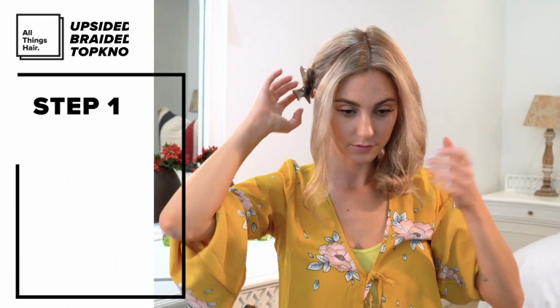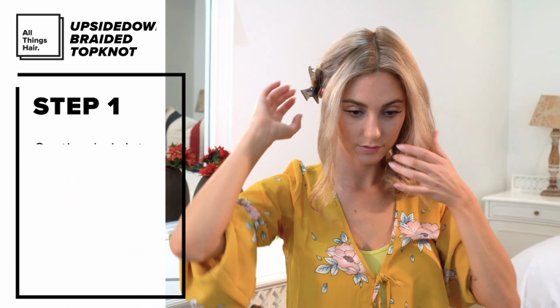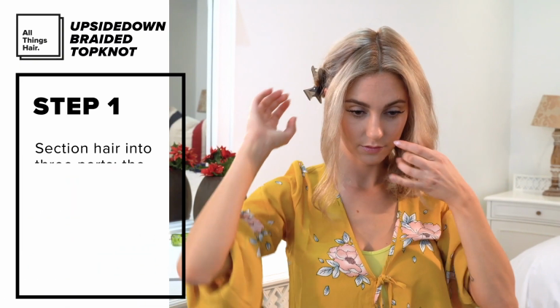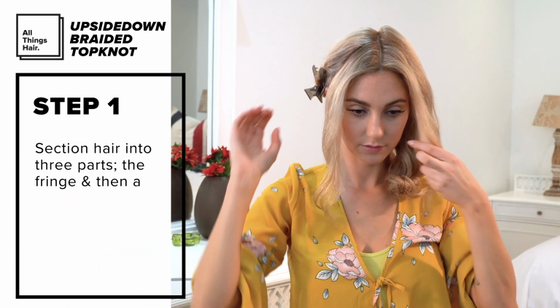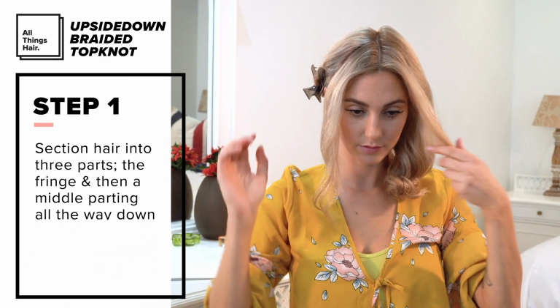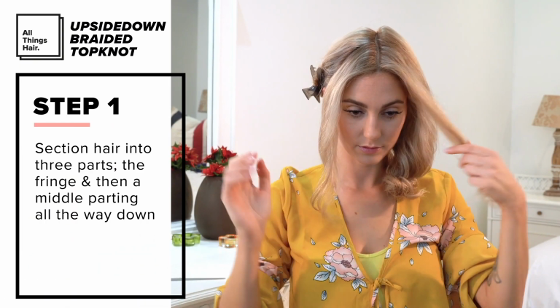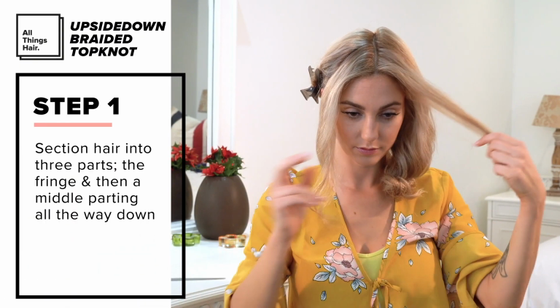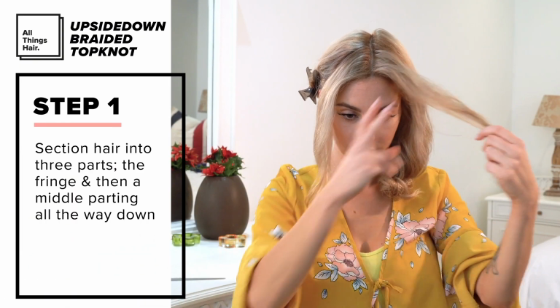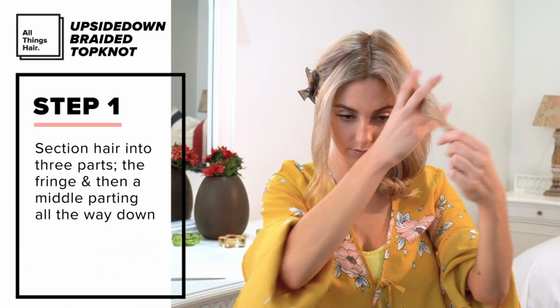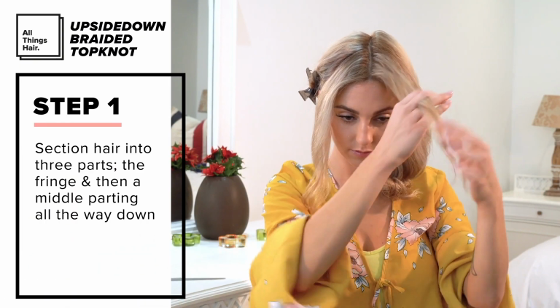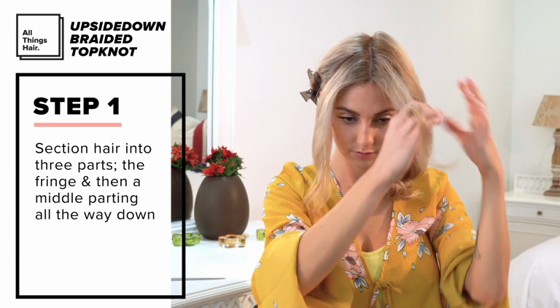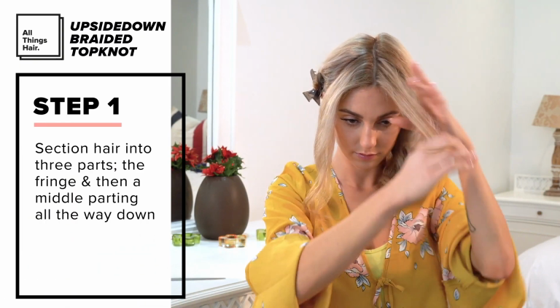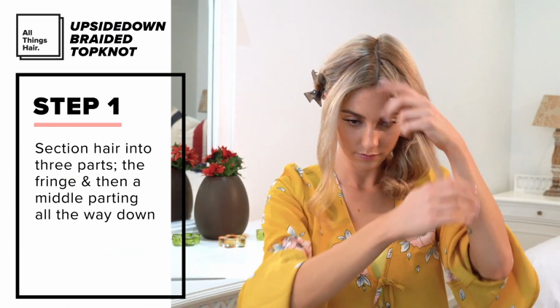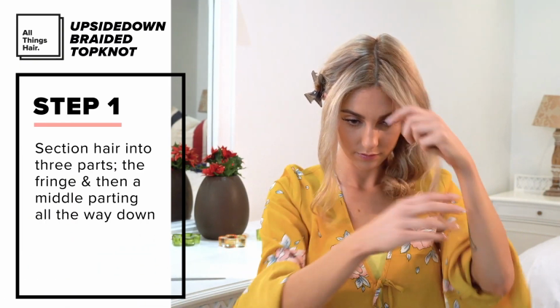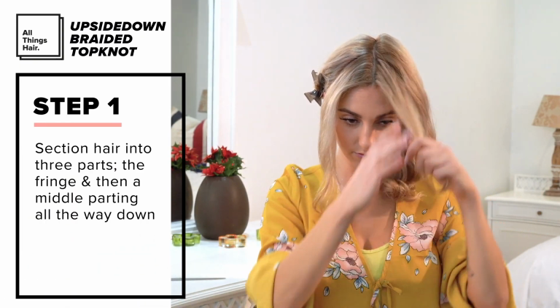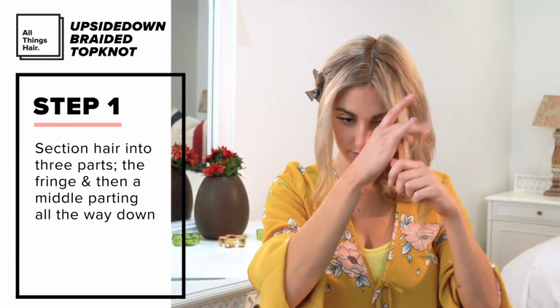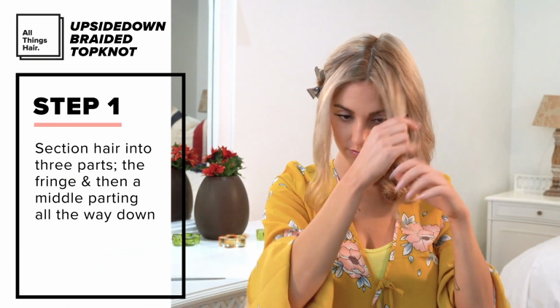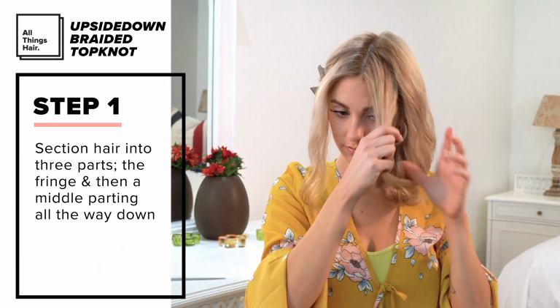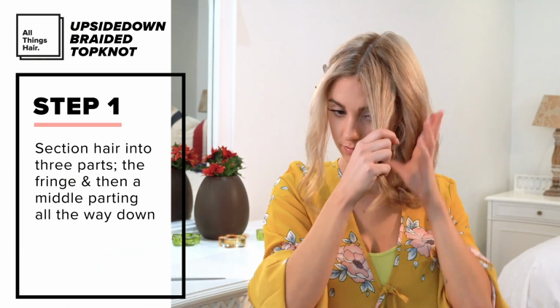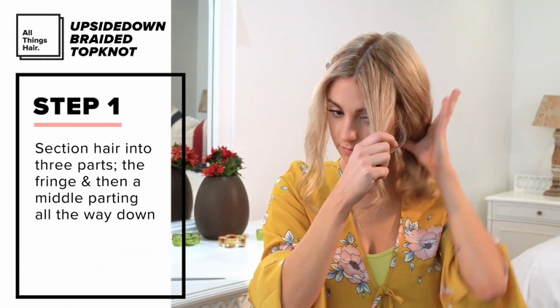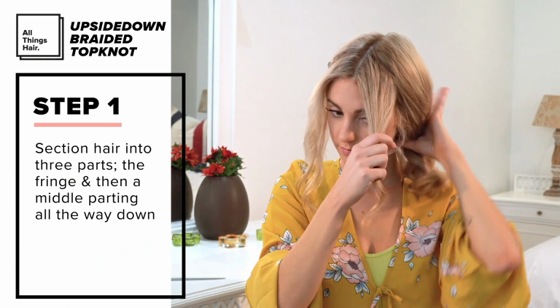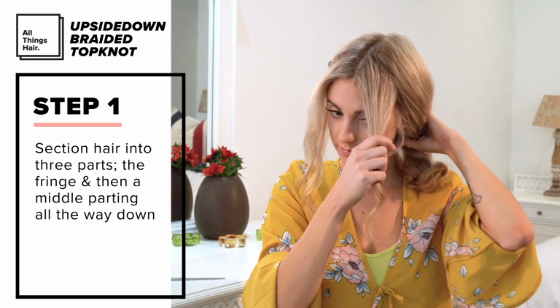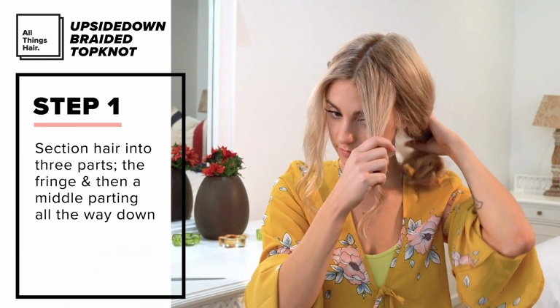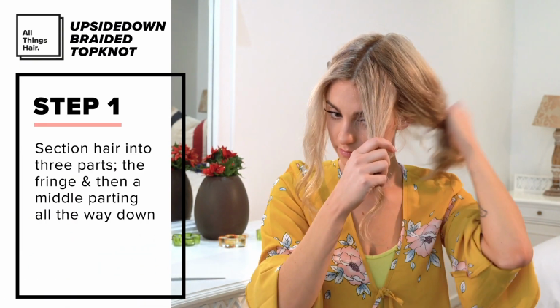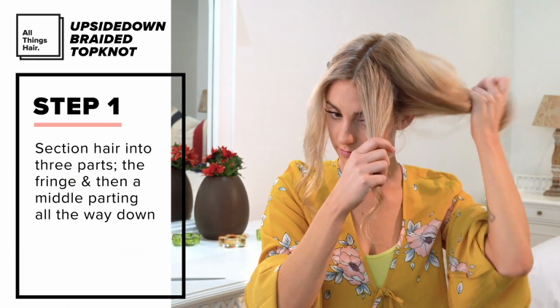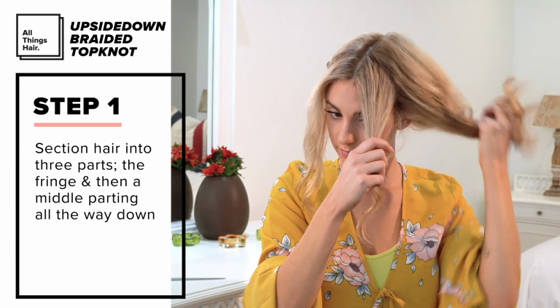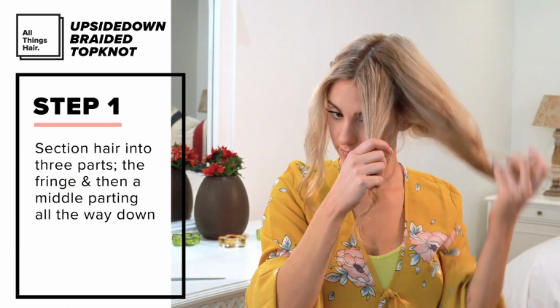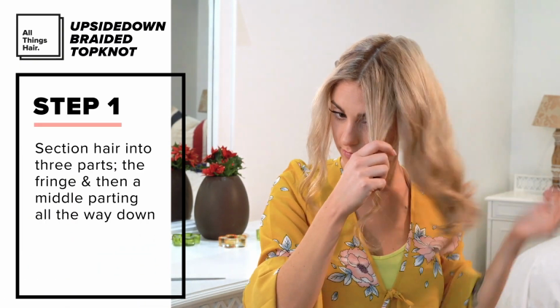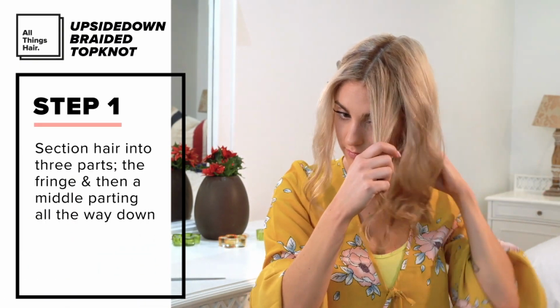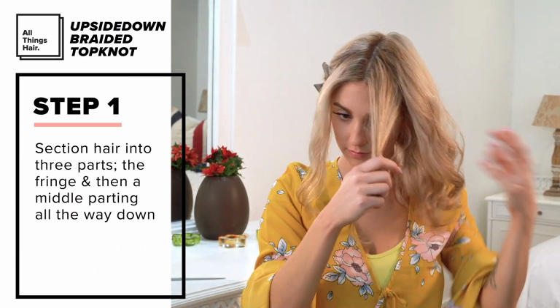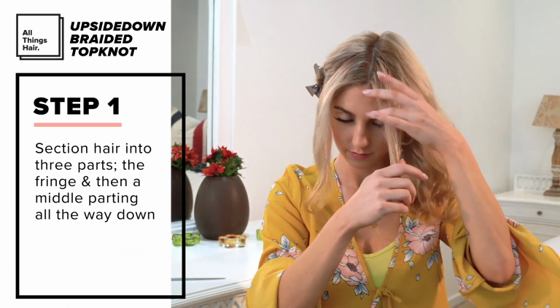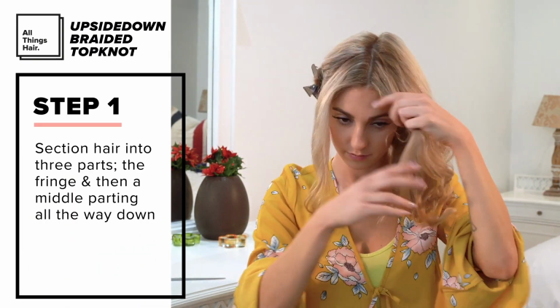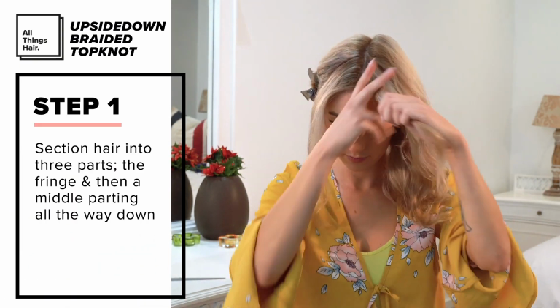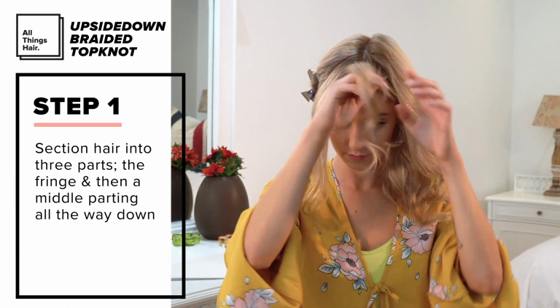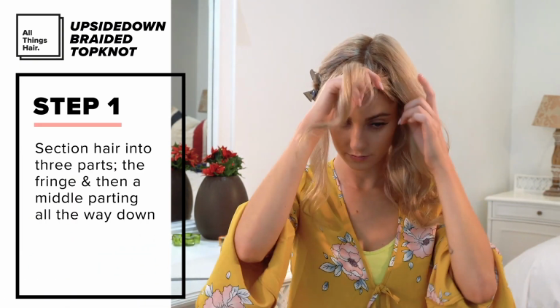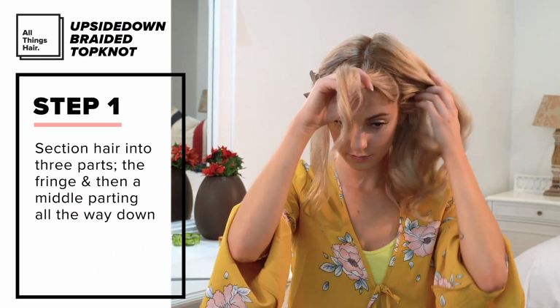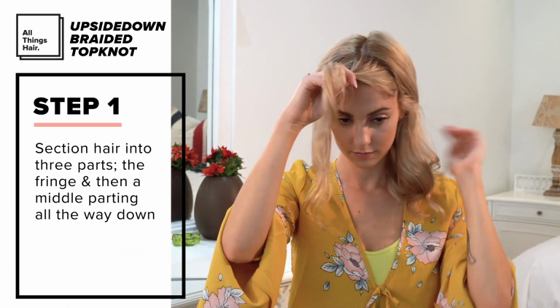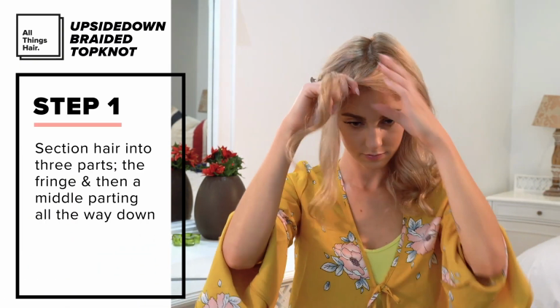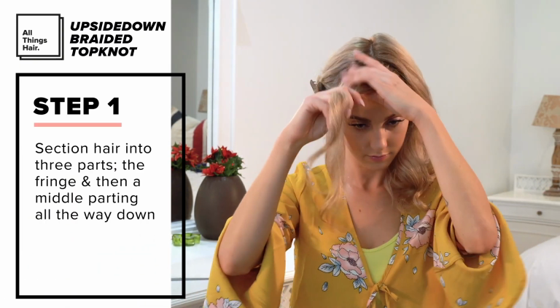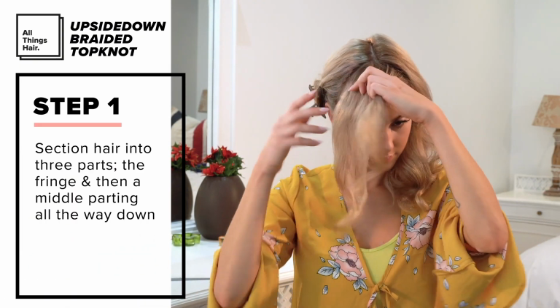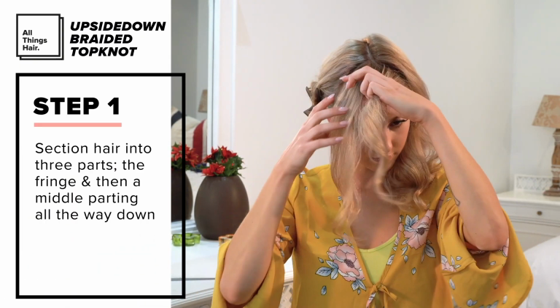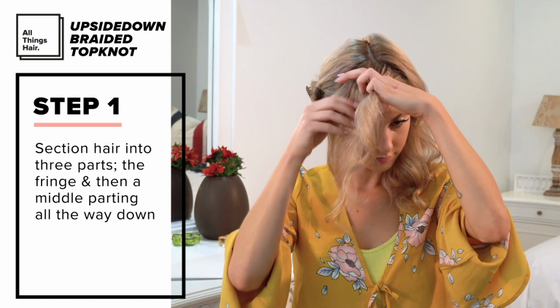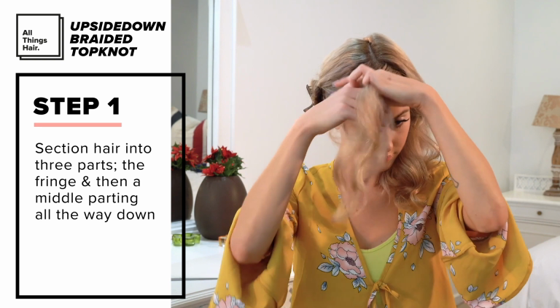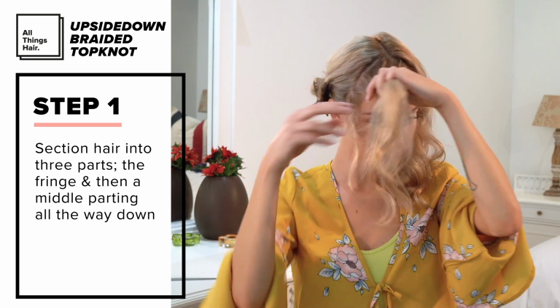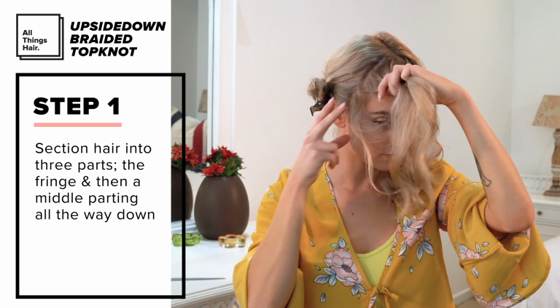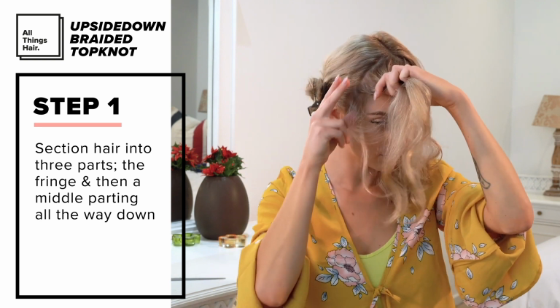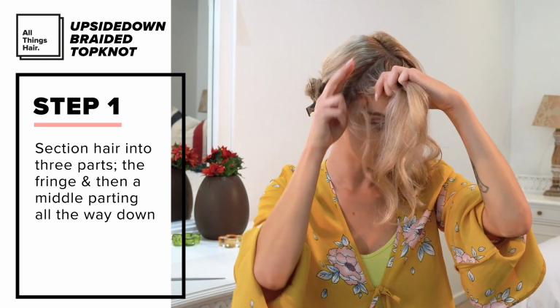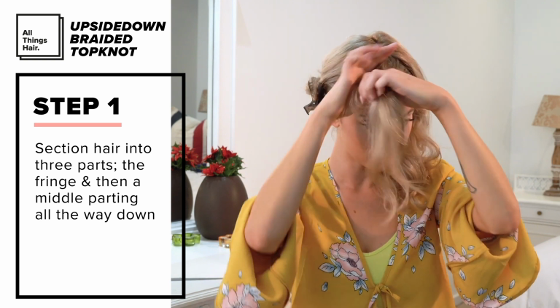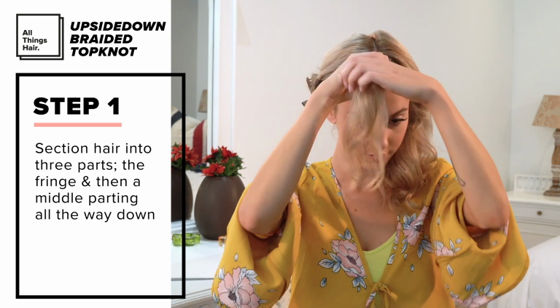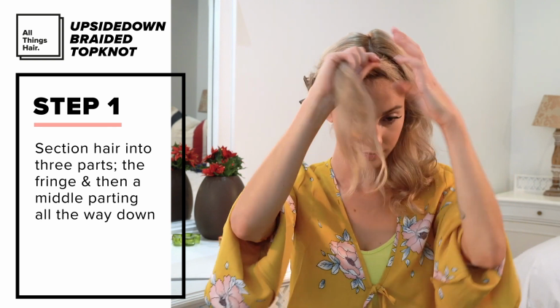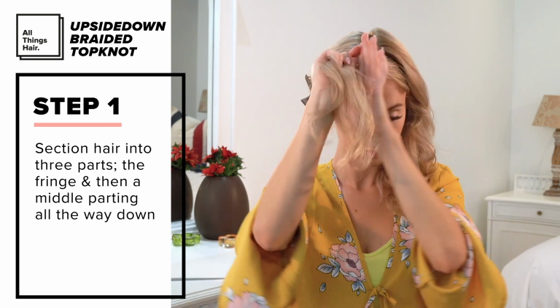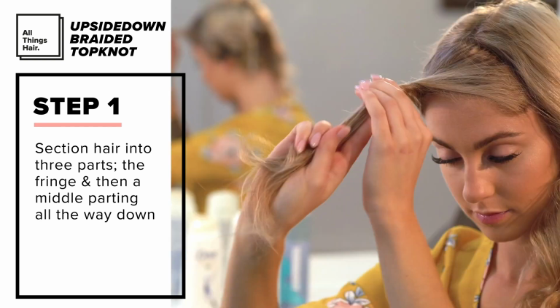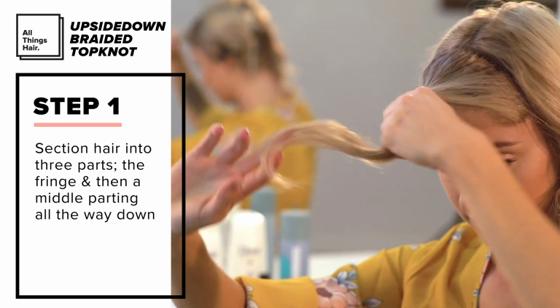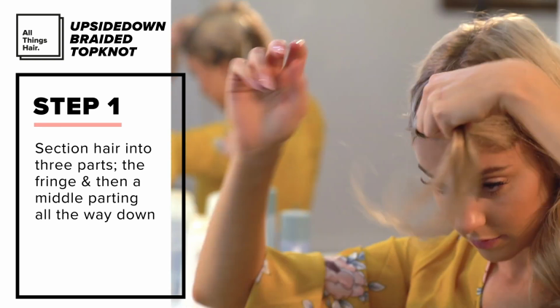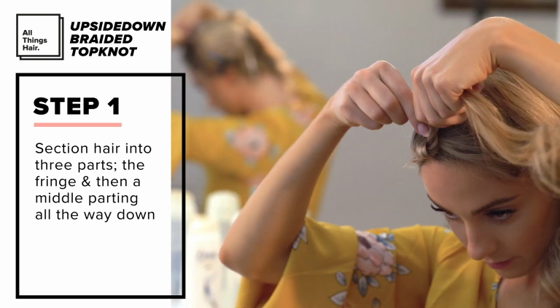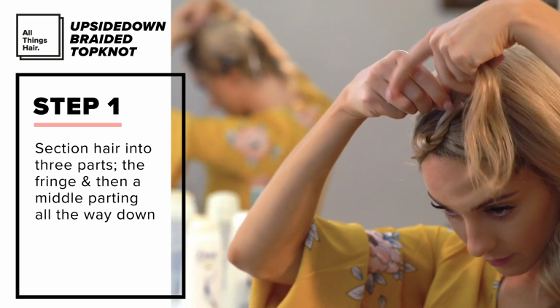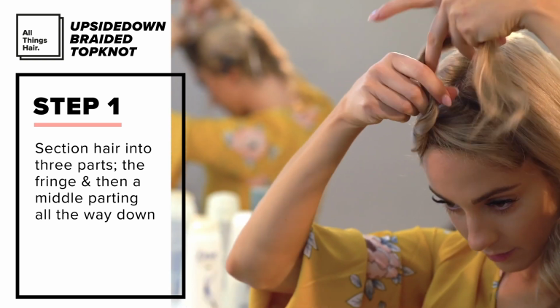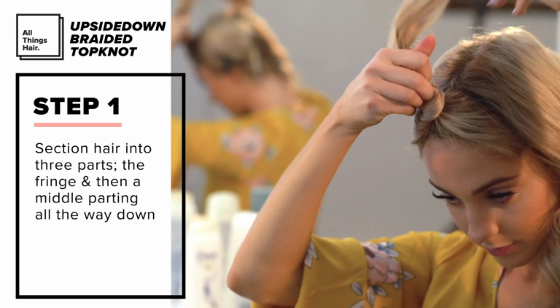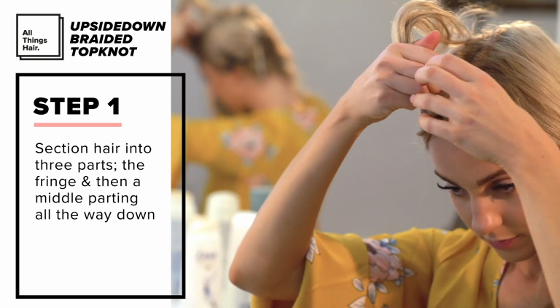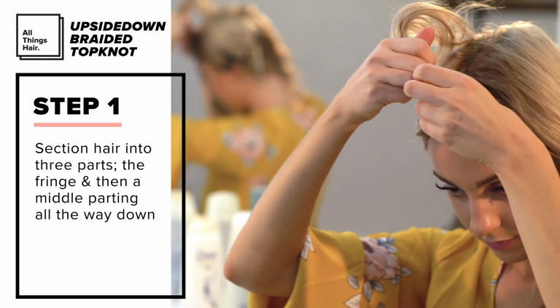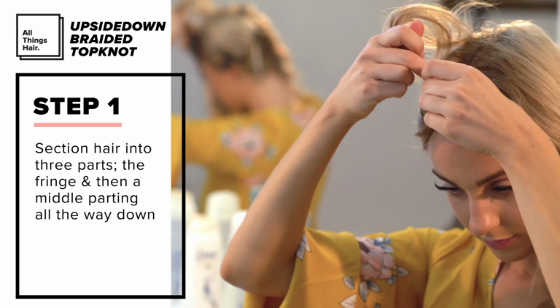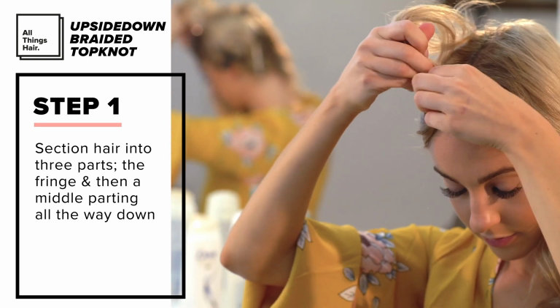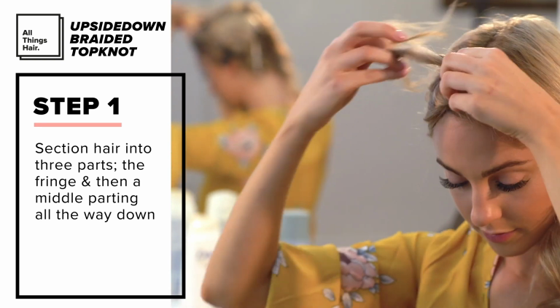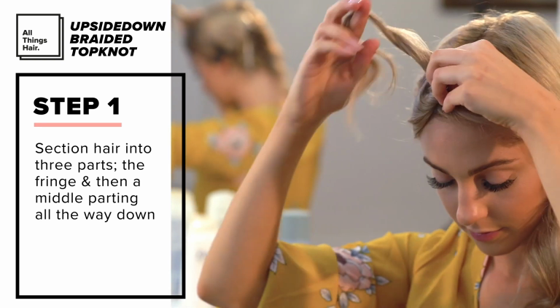I began by sectioning off my hair into three parts: the fringe area, which I will curl later, and two back pieces split down the middle.